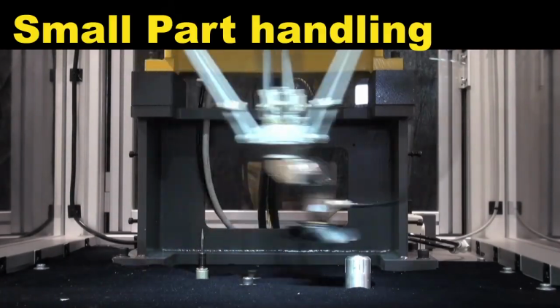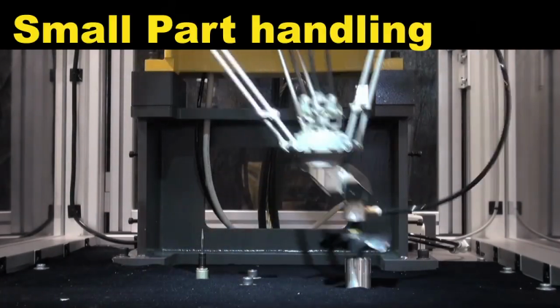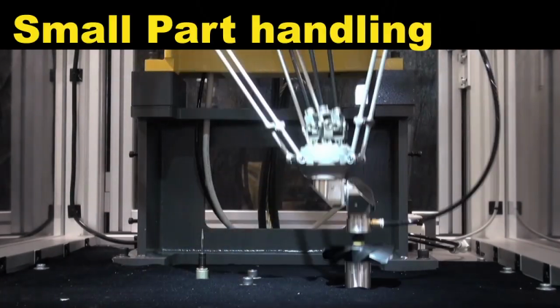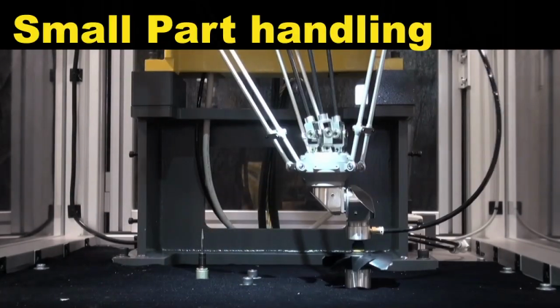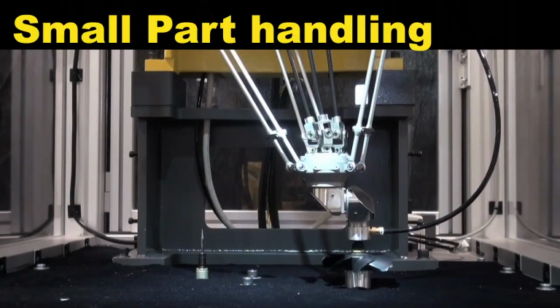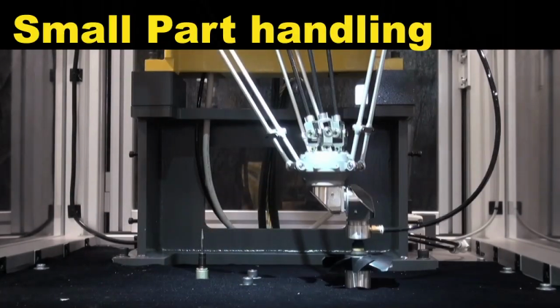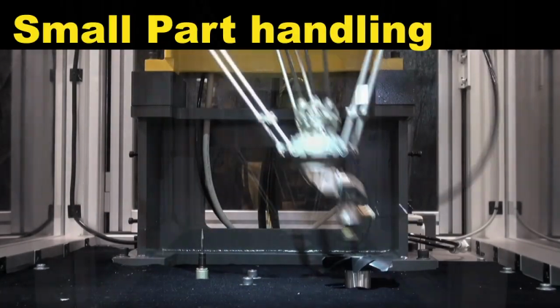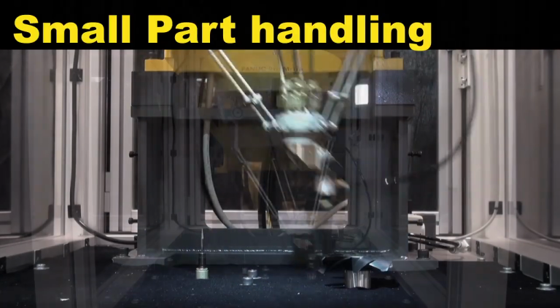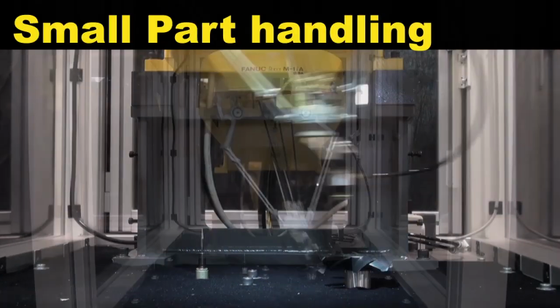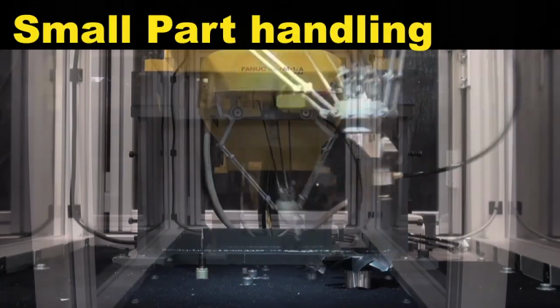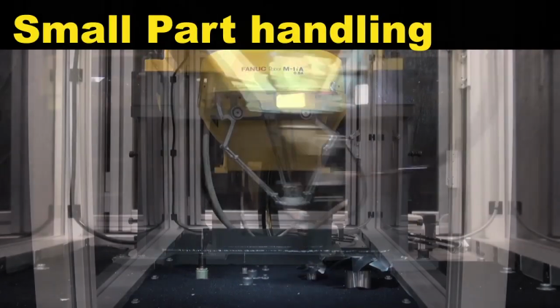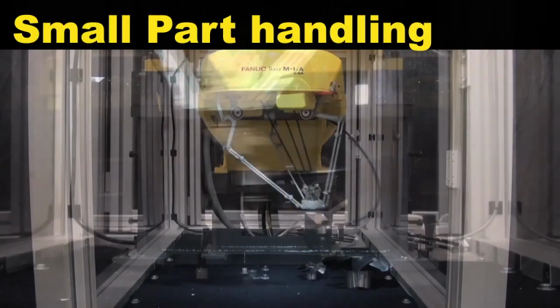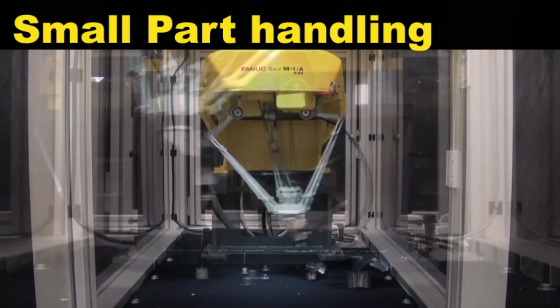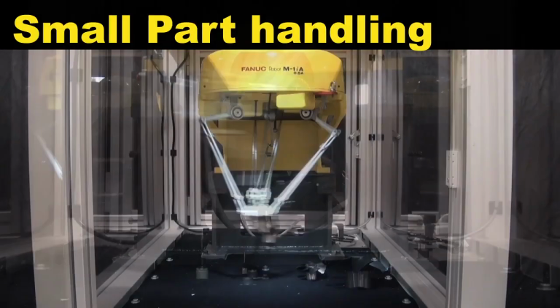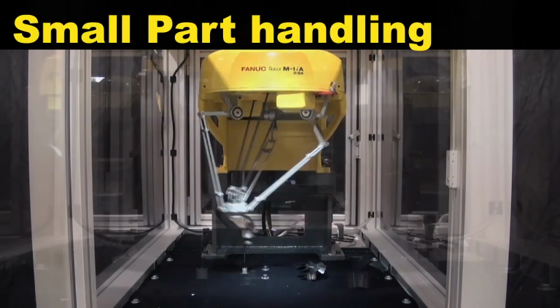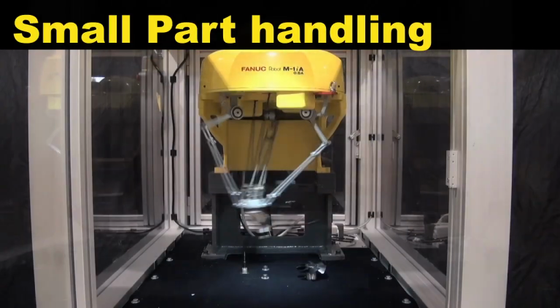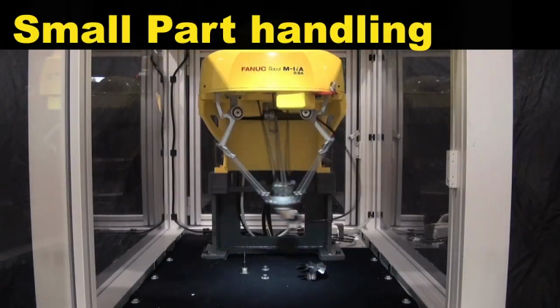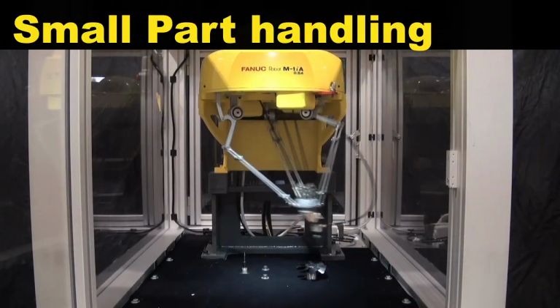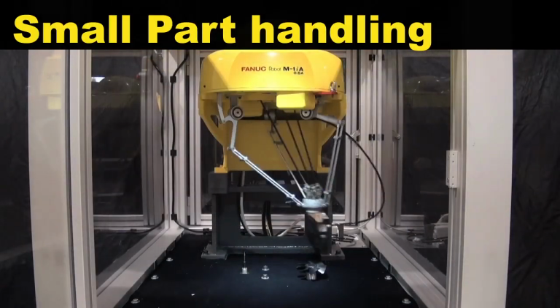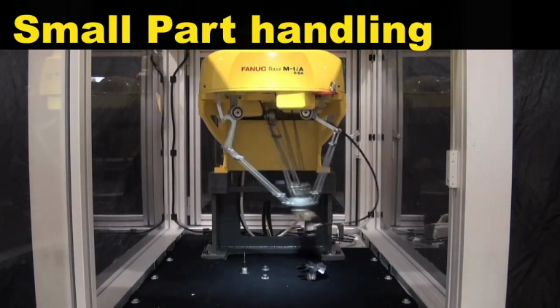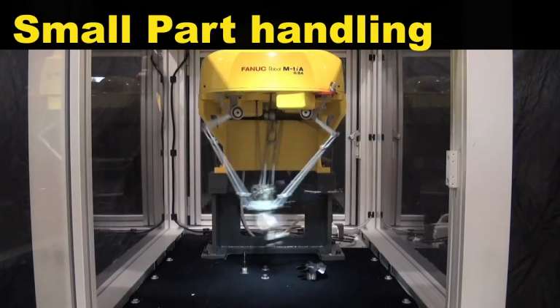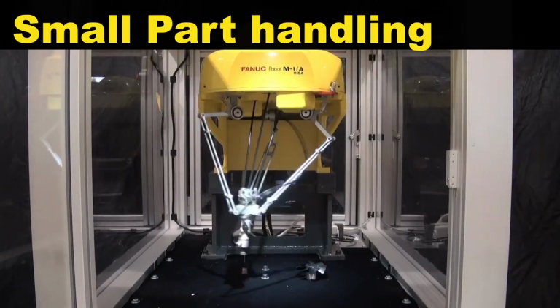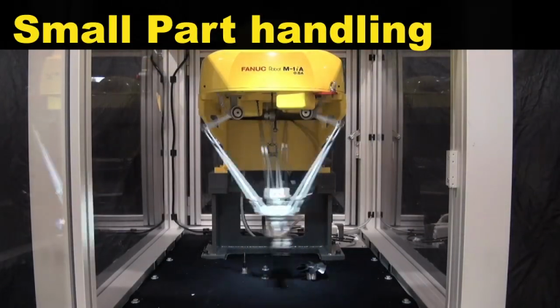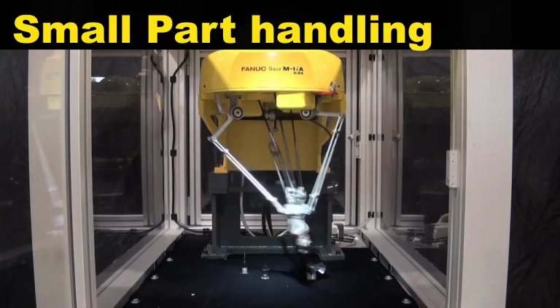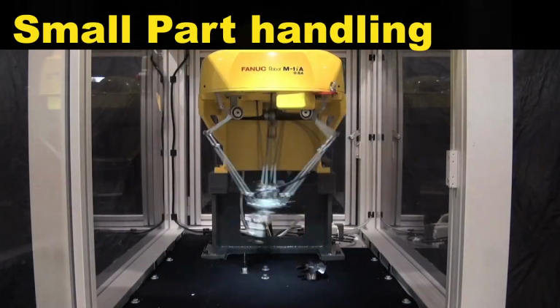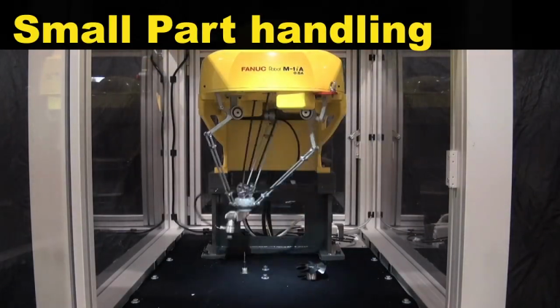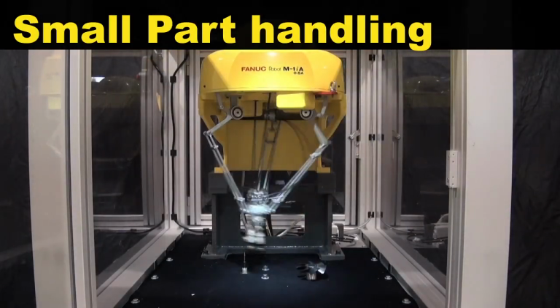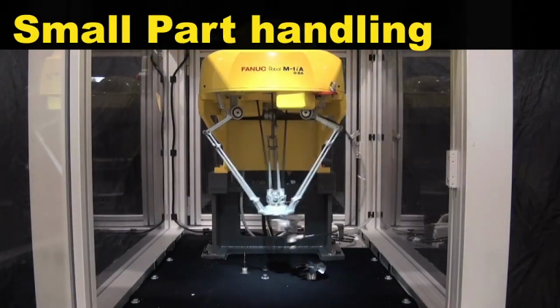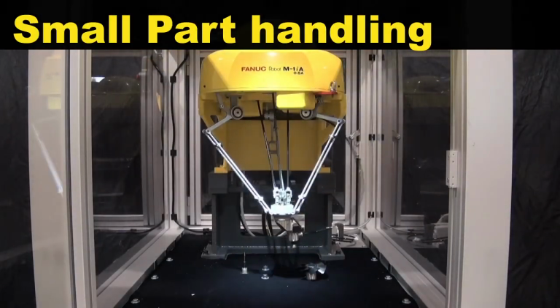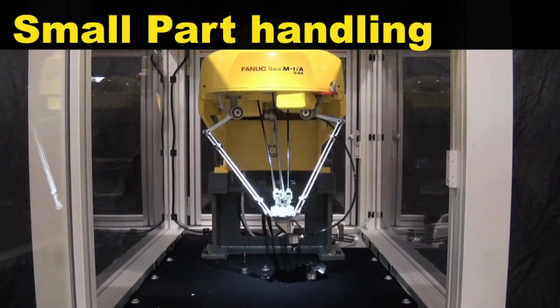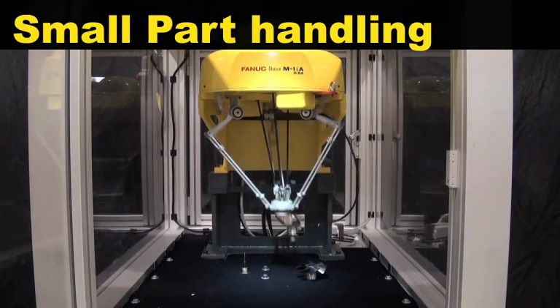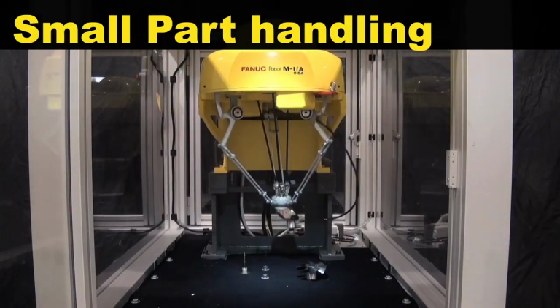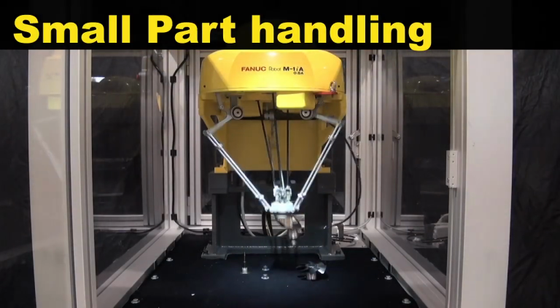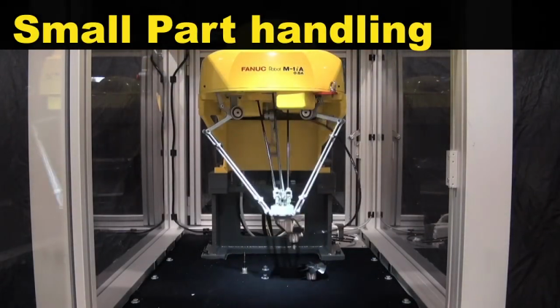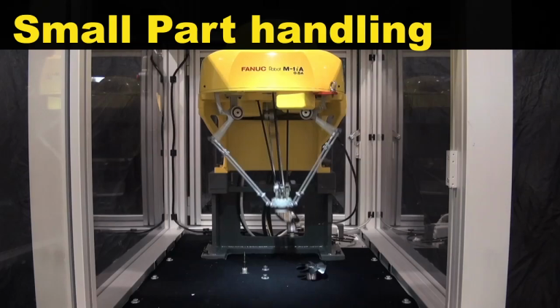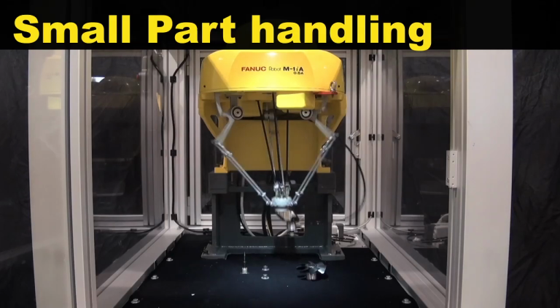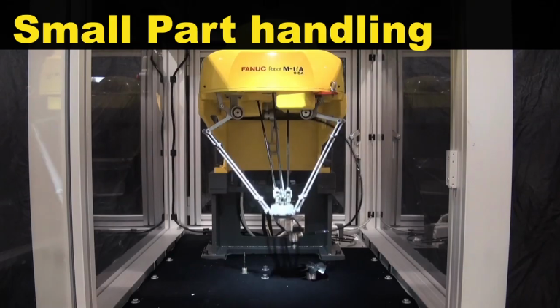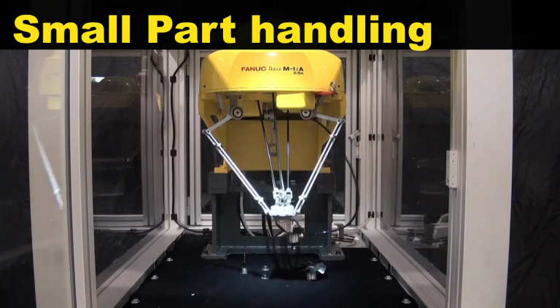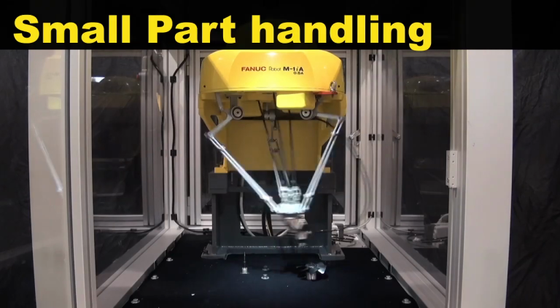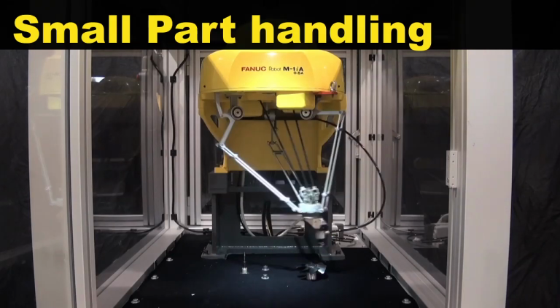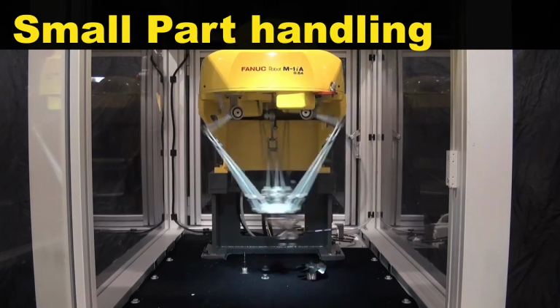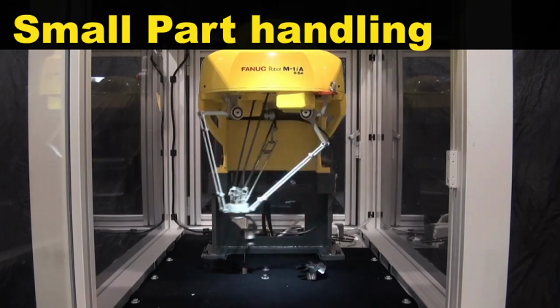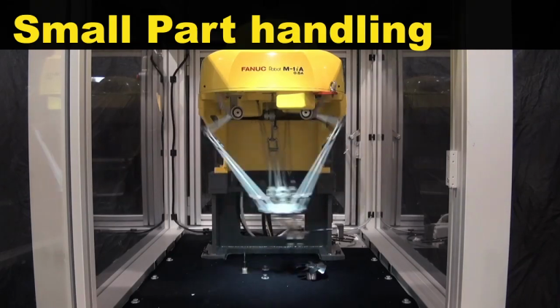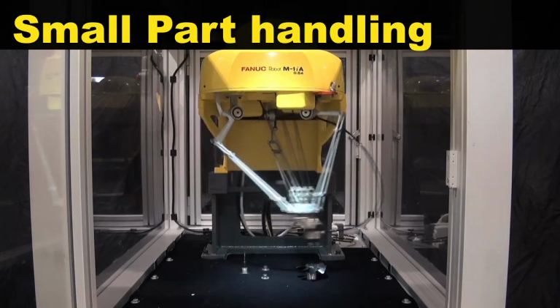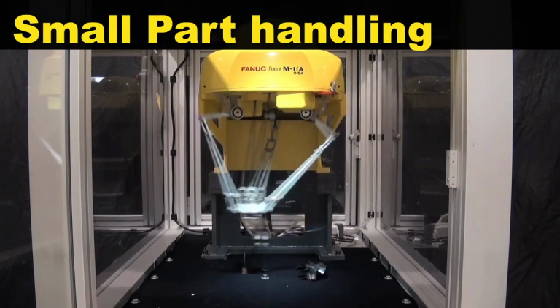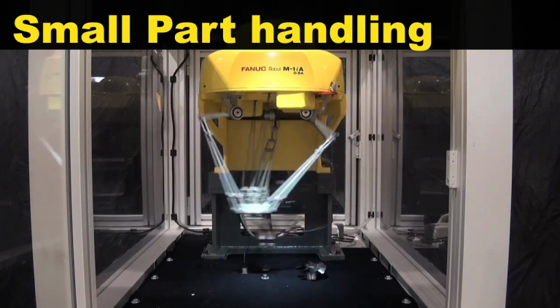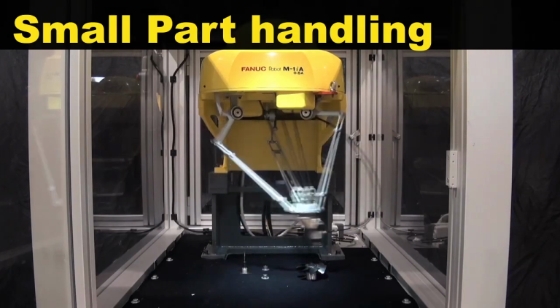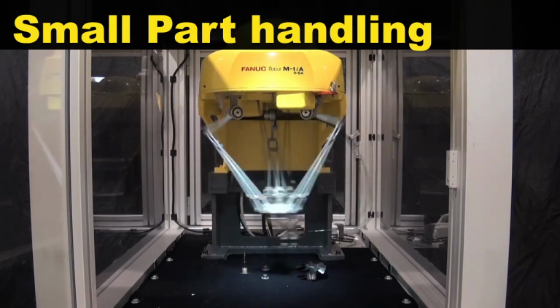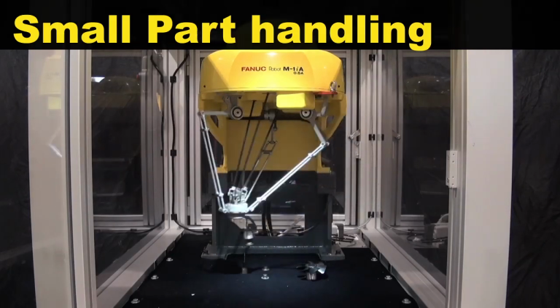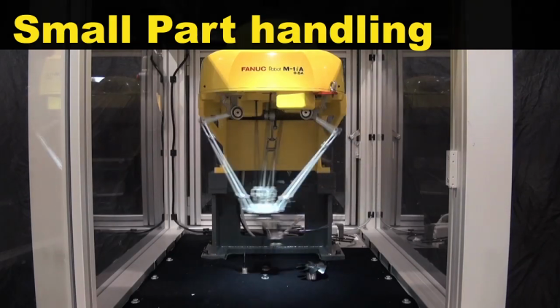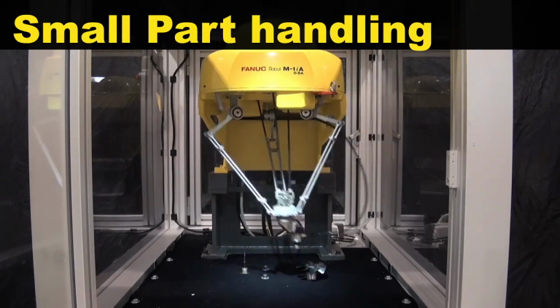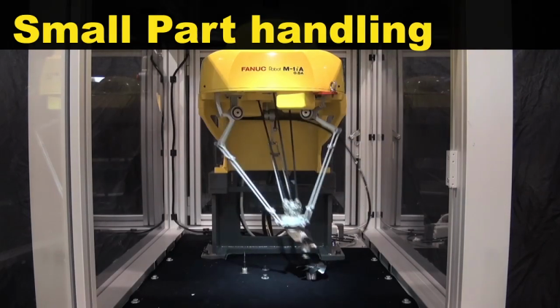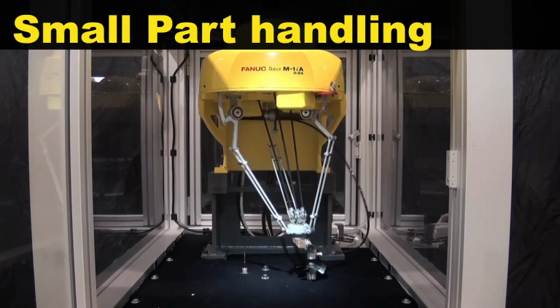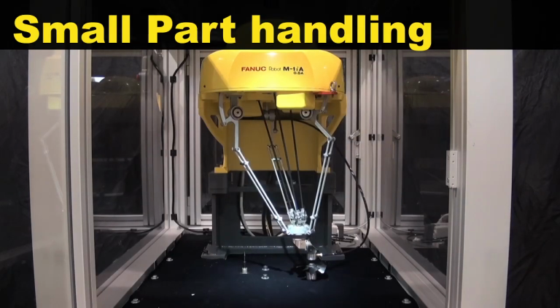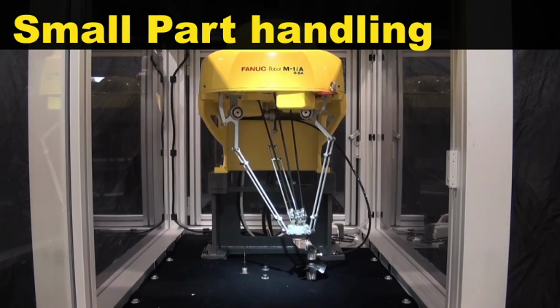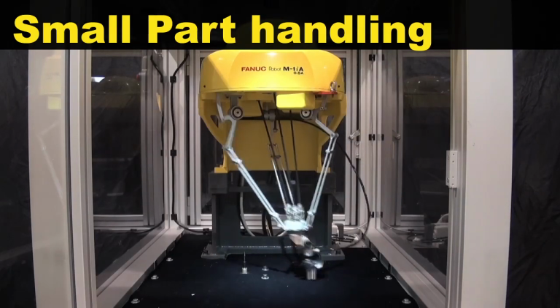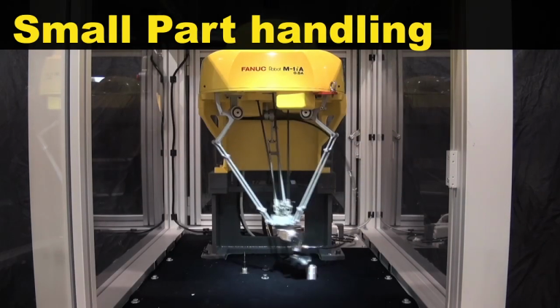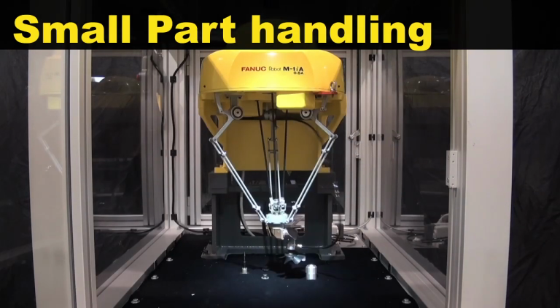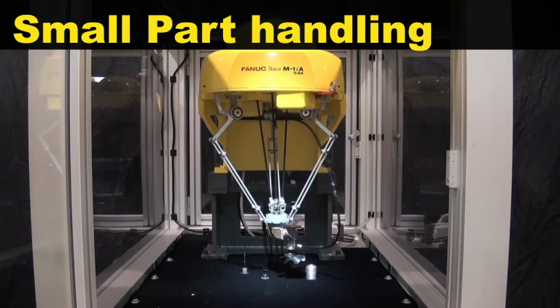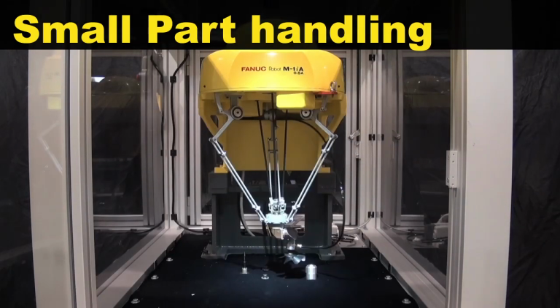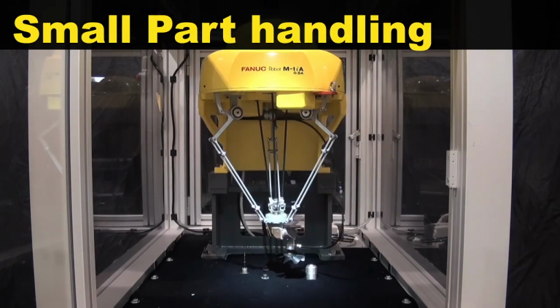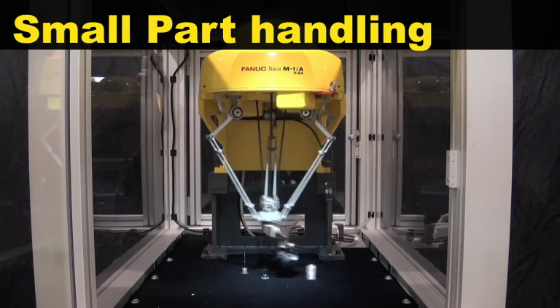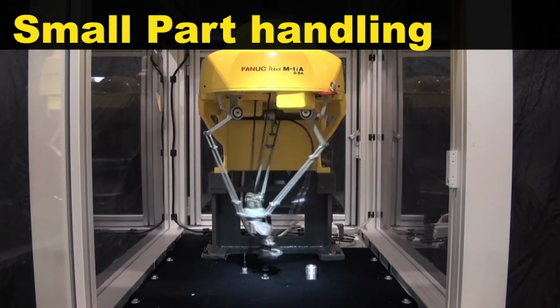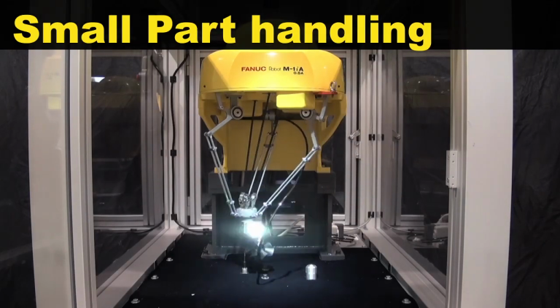The FANUC M1IA is designed for small part handling, high speed picking, and assembly applications.